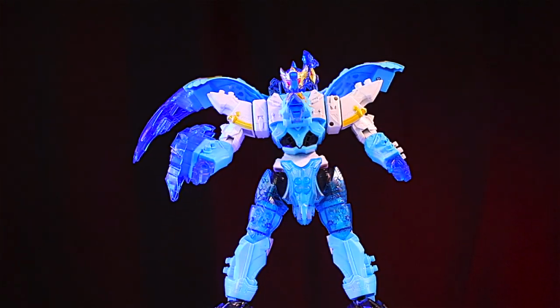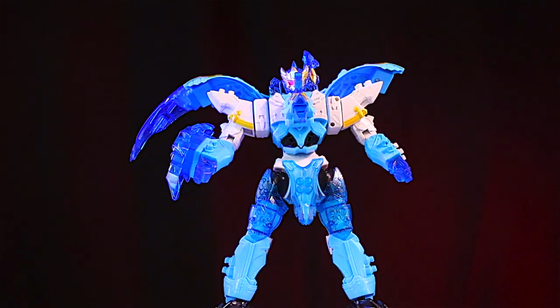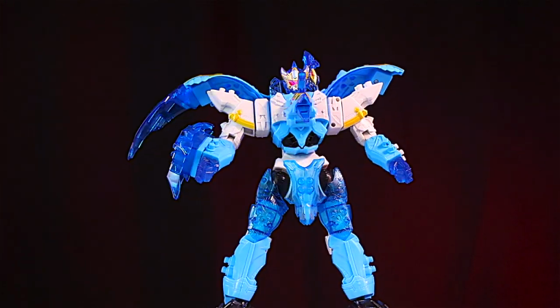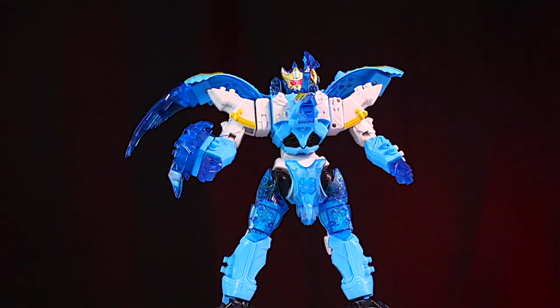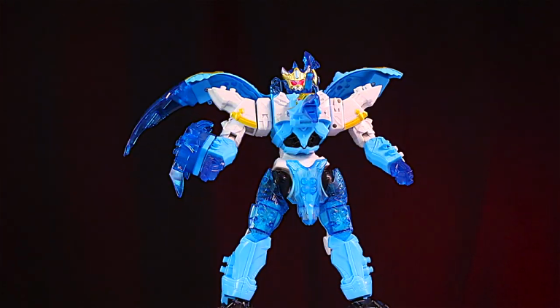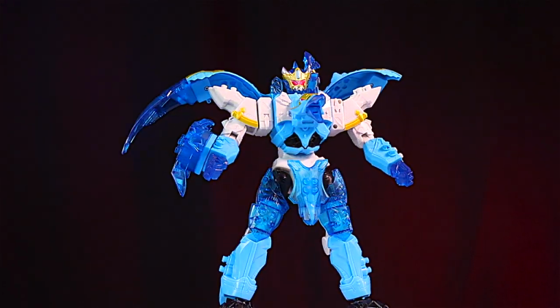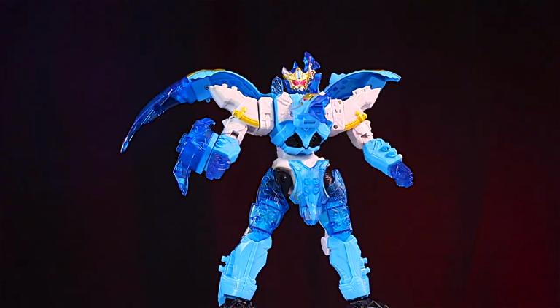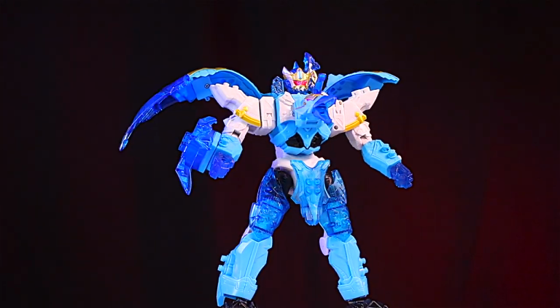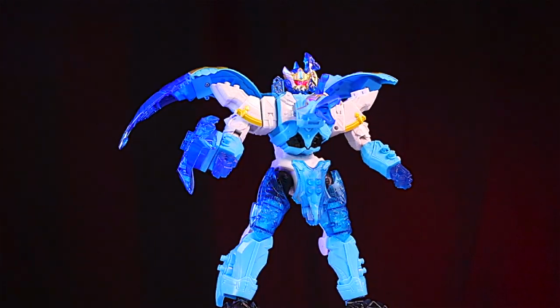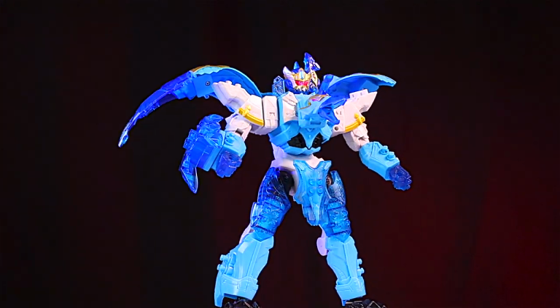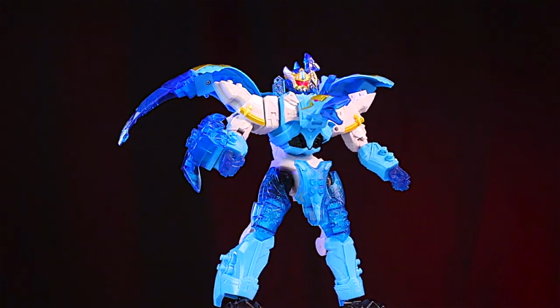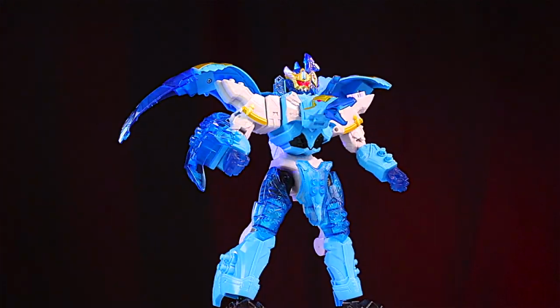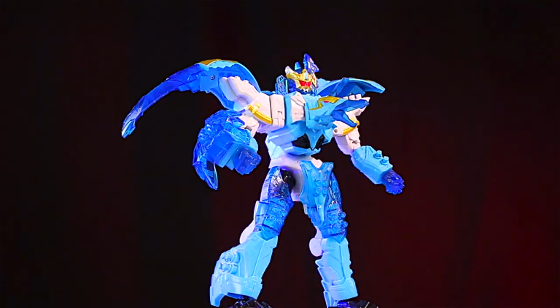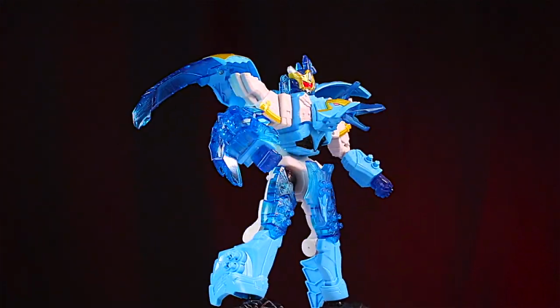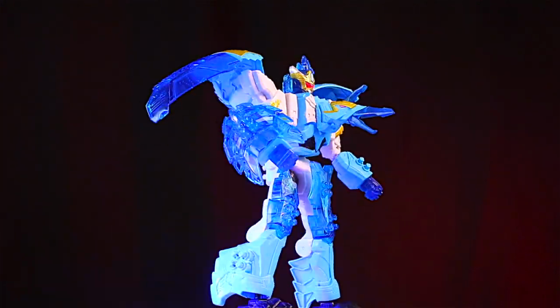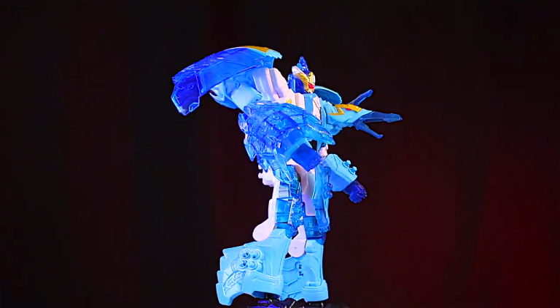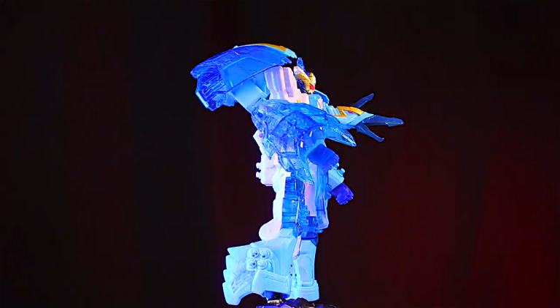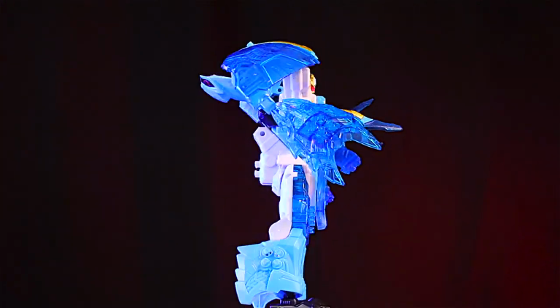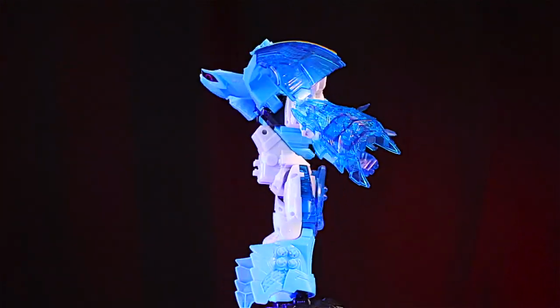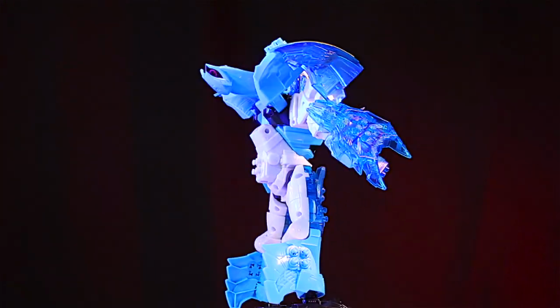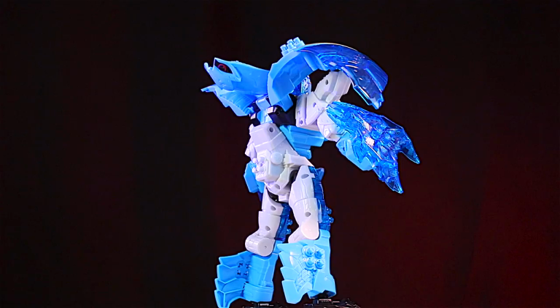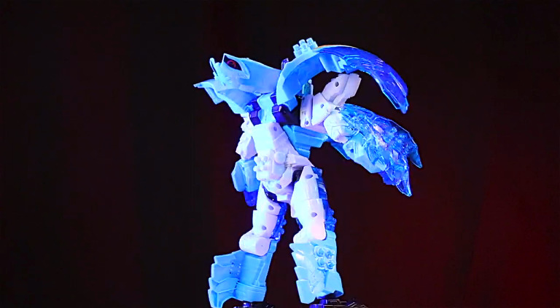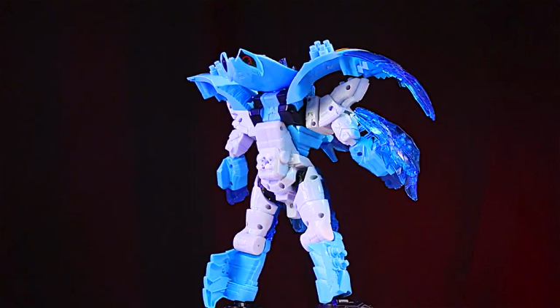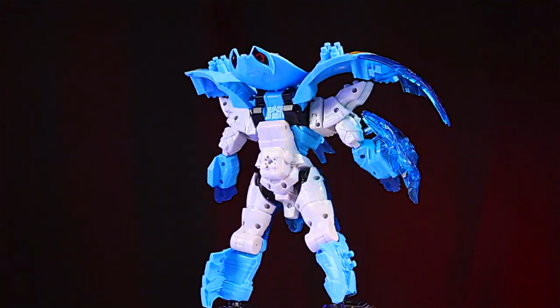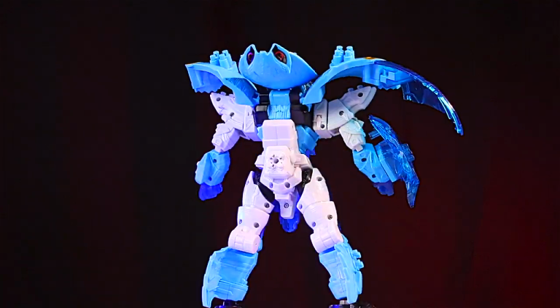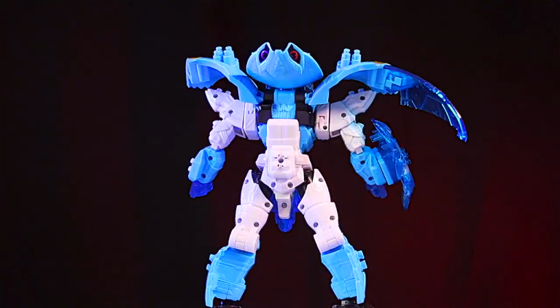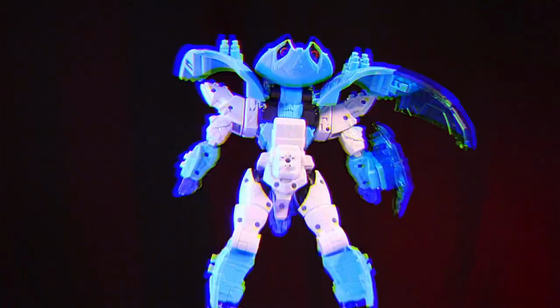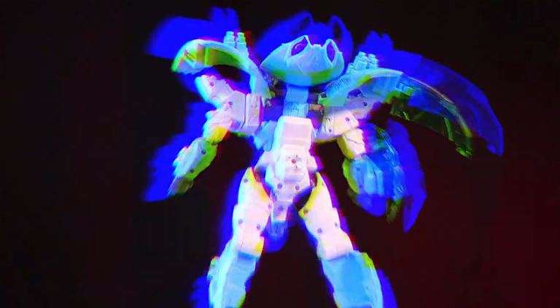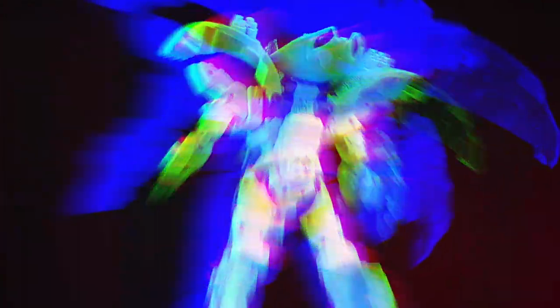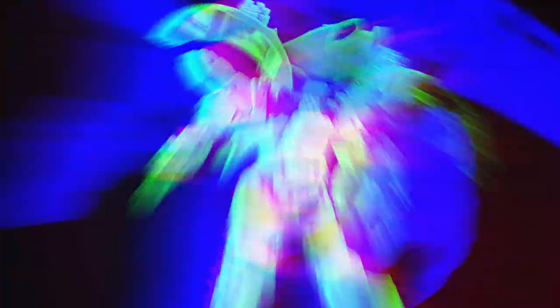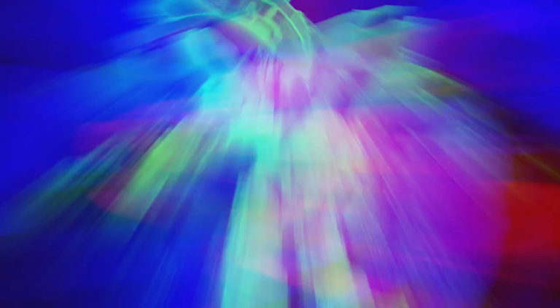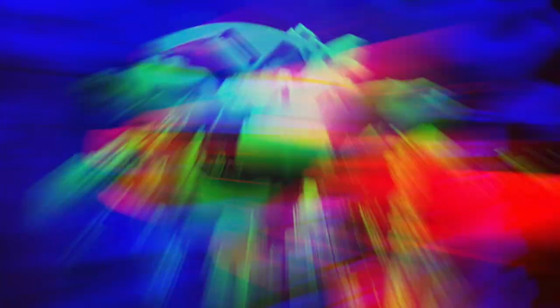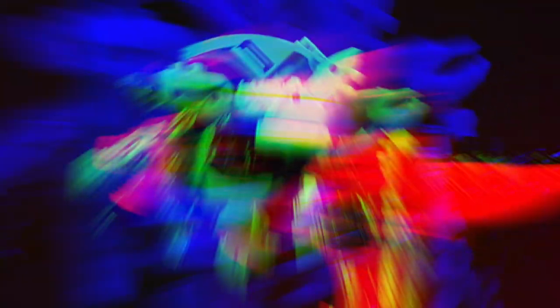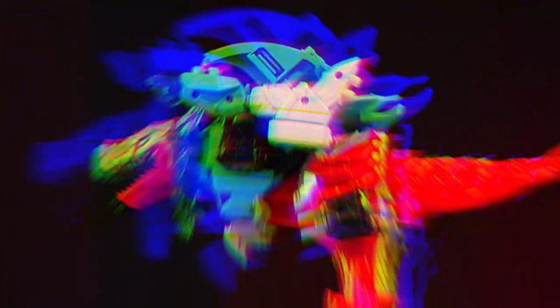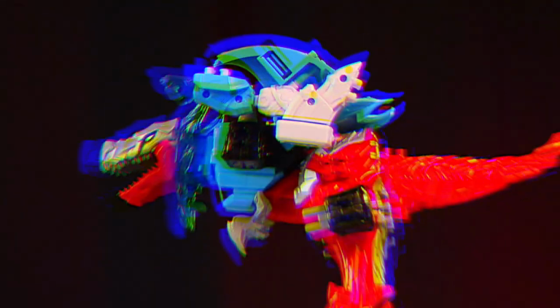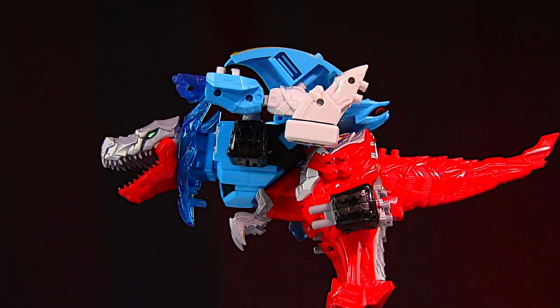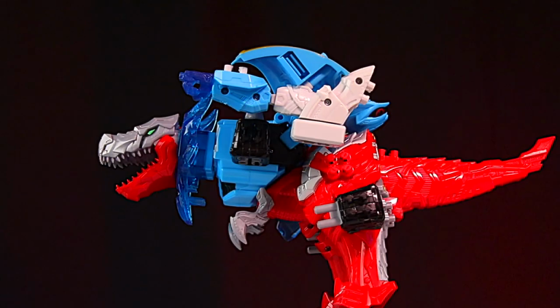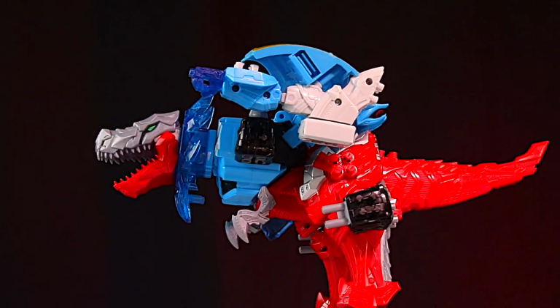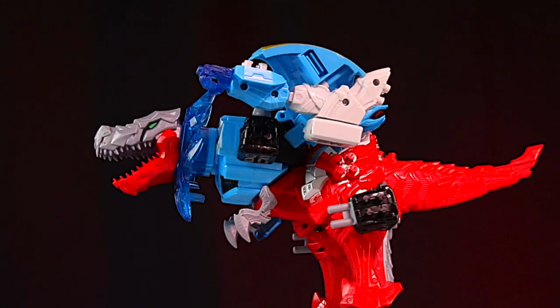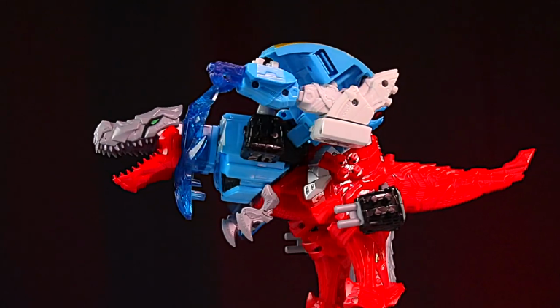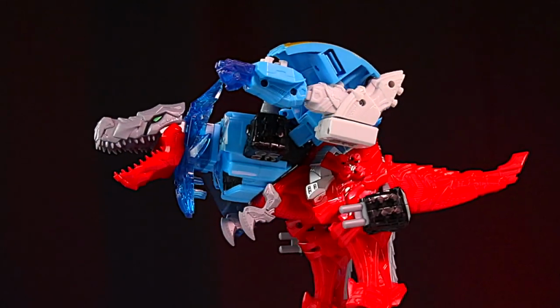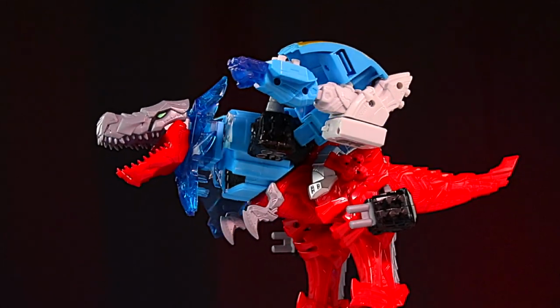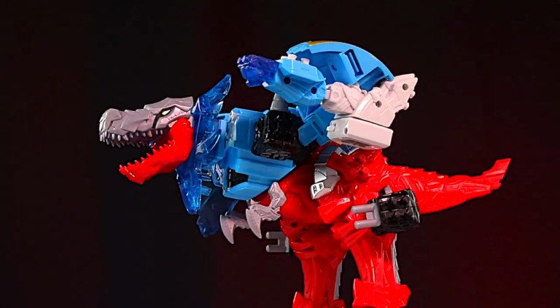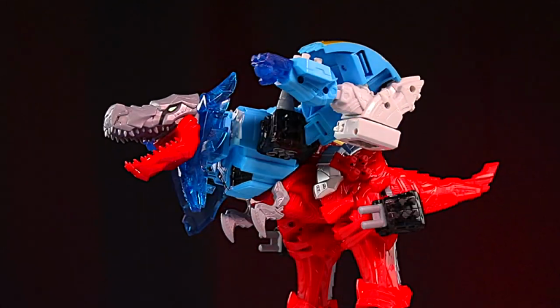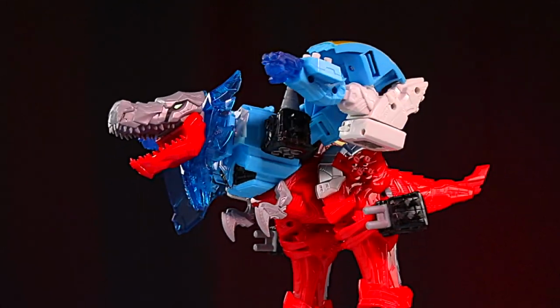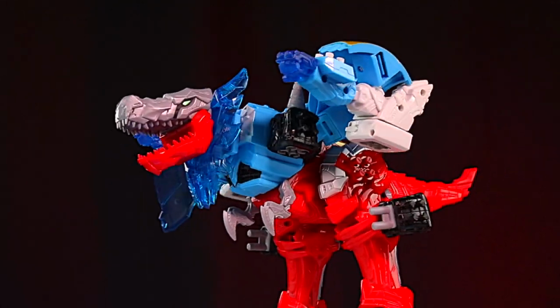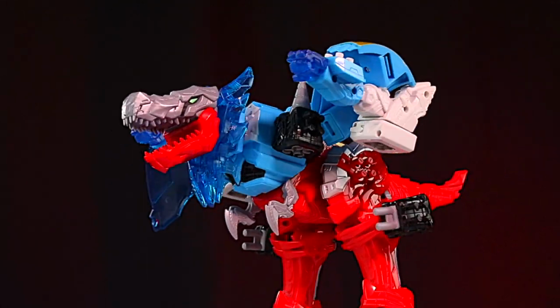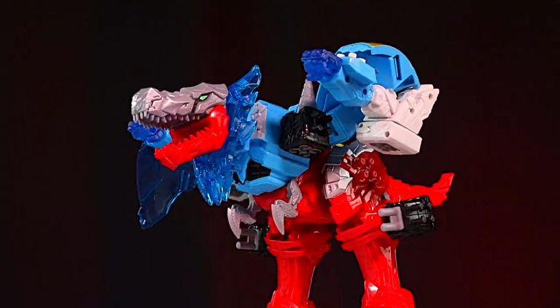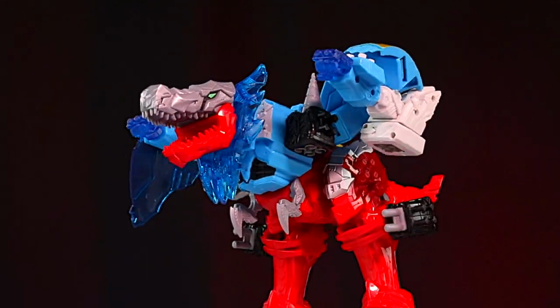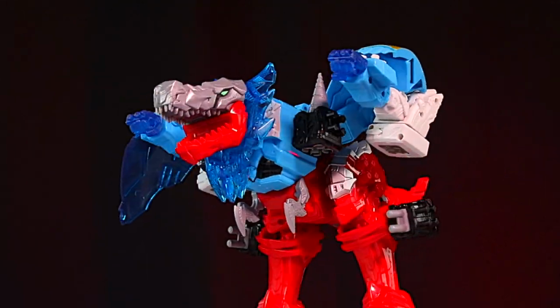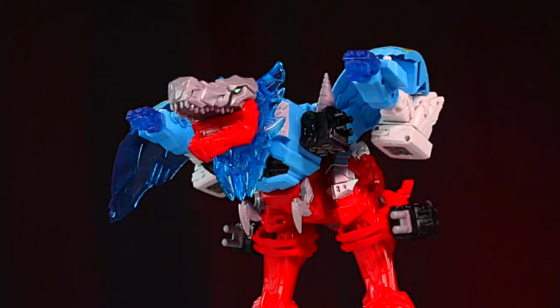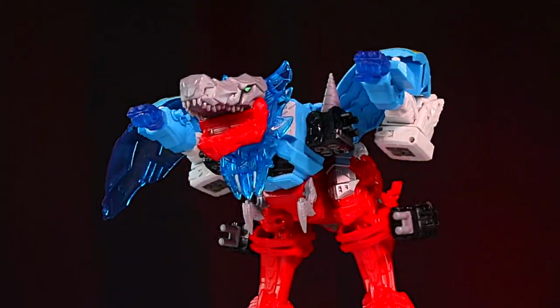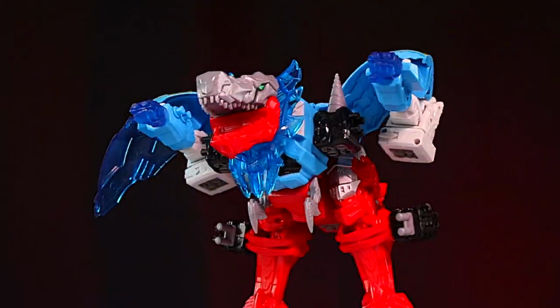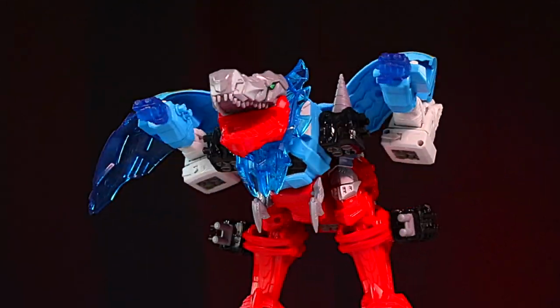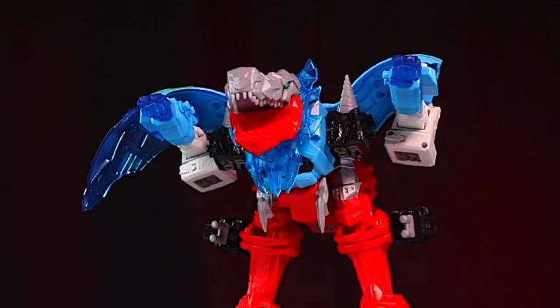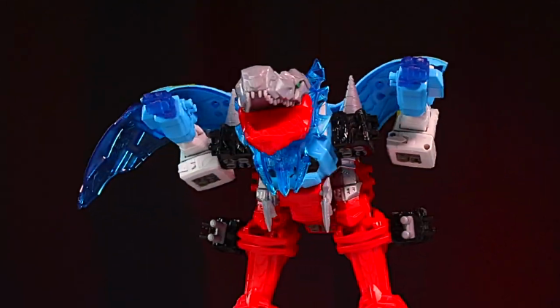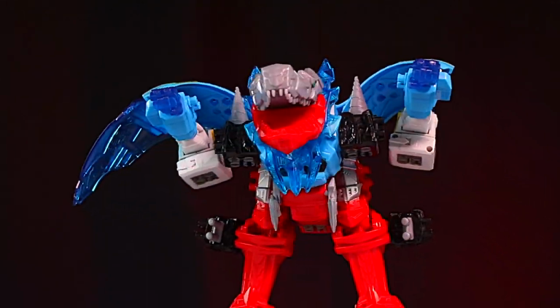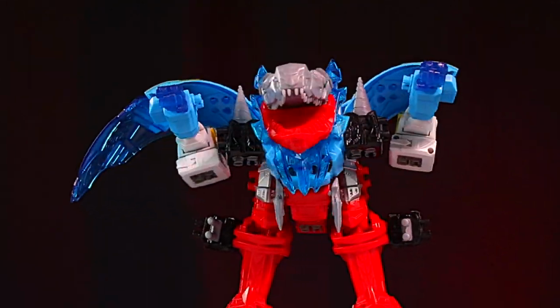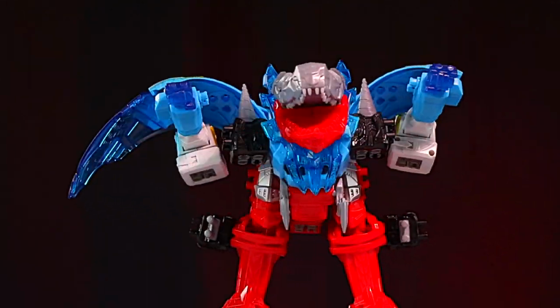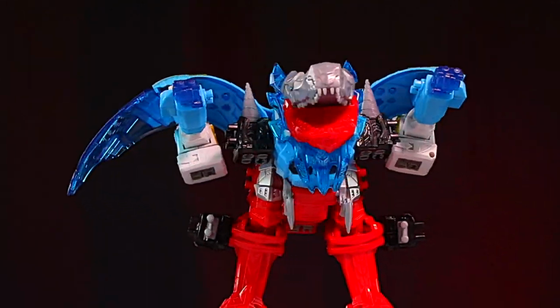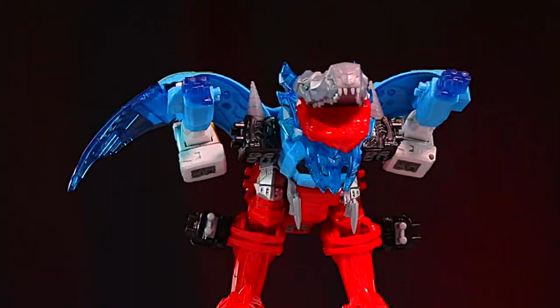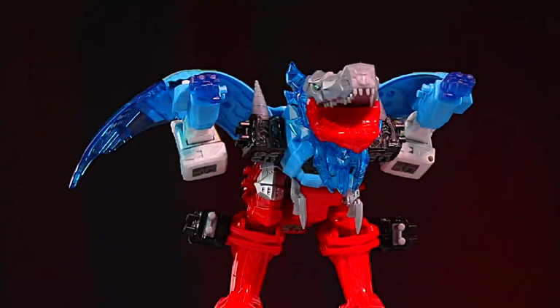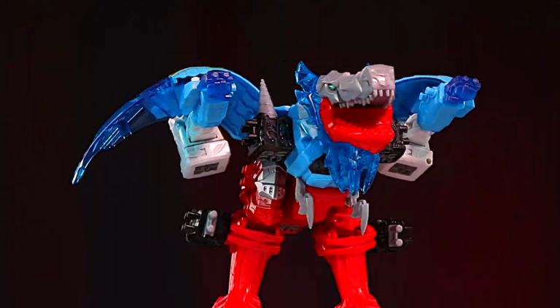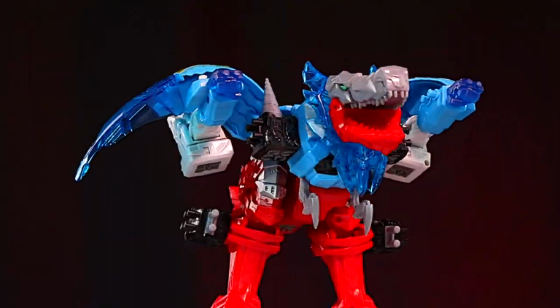Japan's version has more paint; Hasbro's has more articulation. Combined with the T-Rex Champion Zord — that's kind of a cool thing.